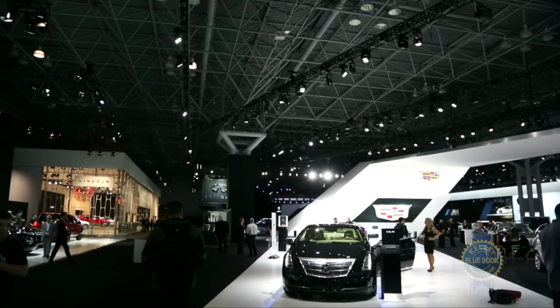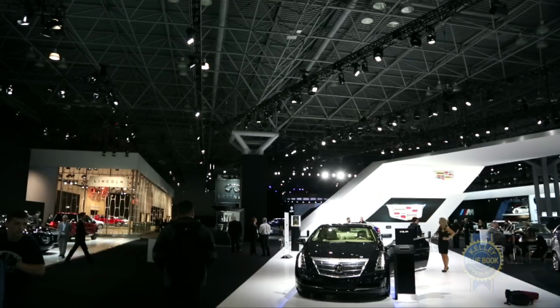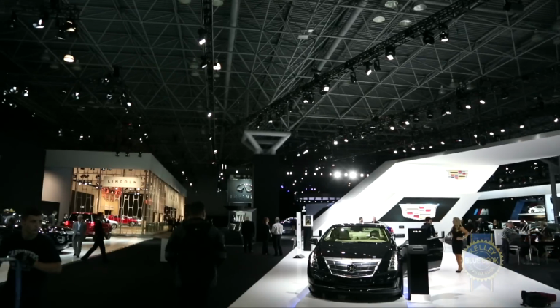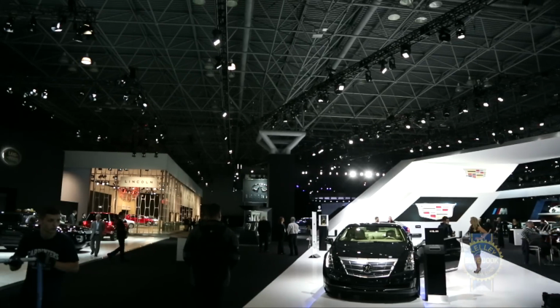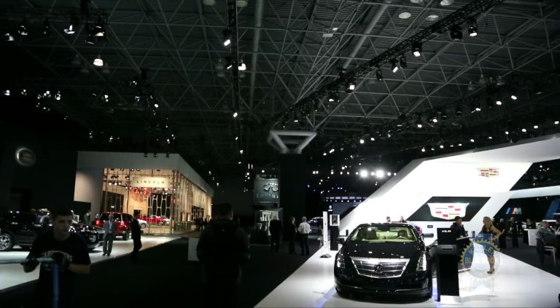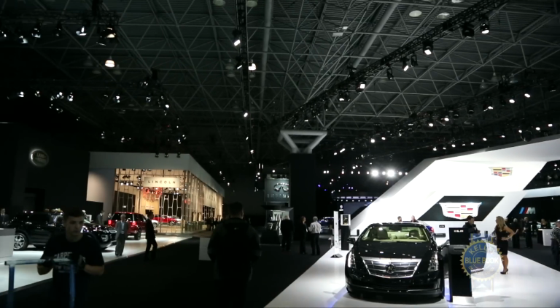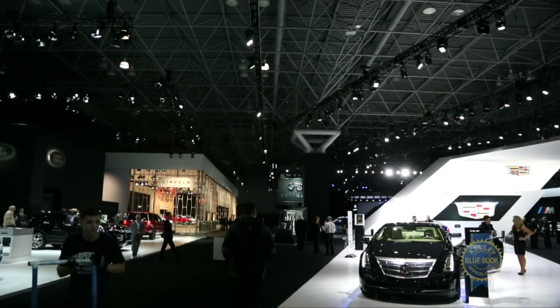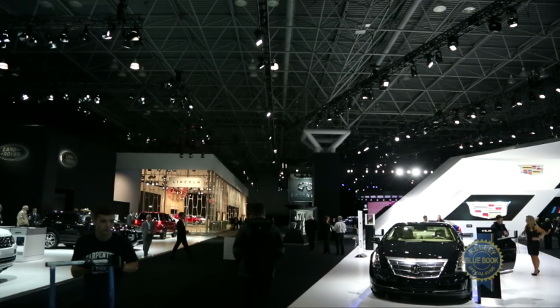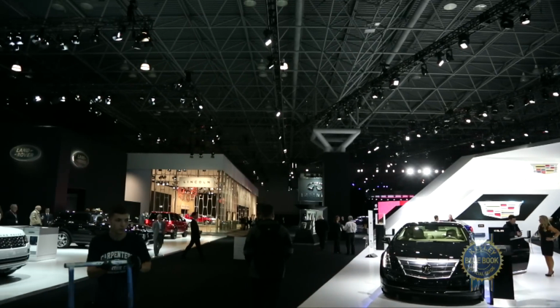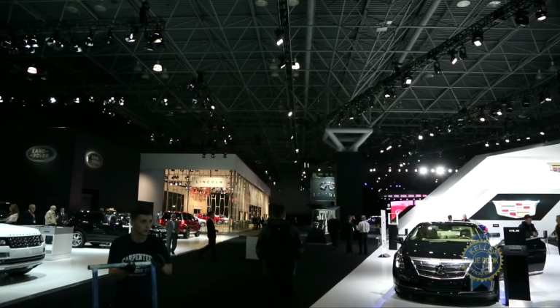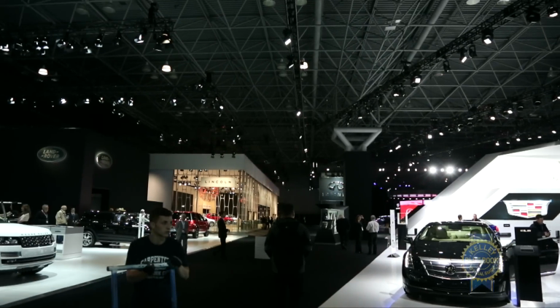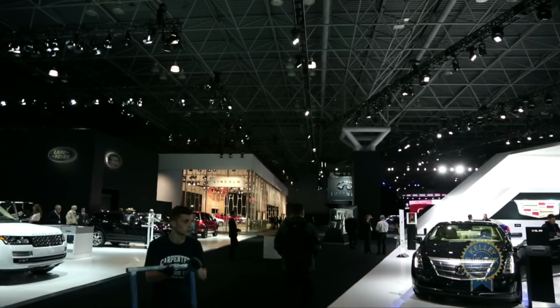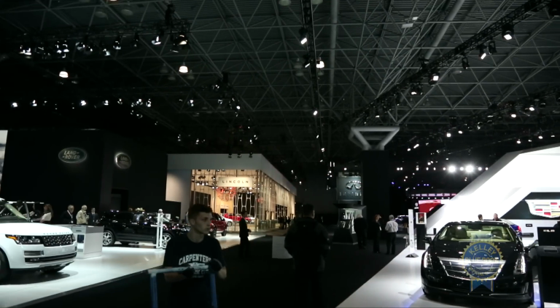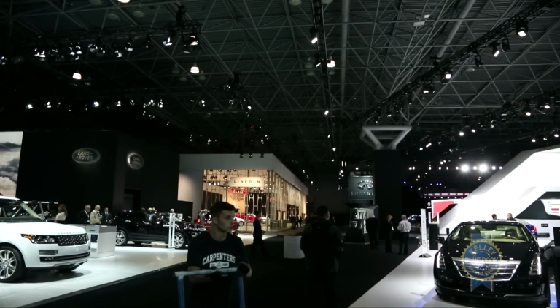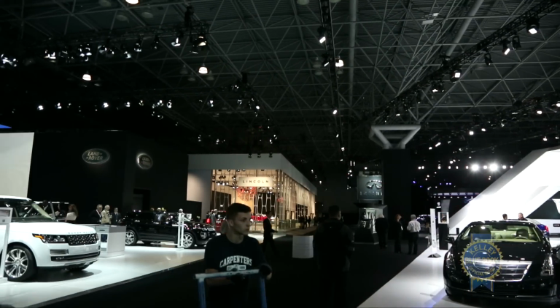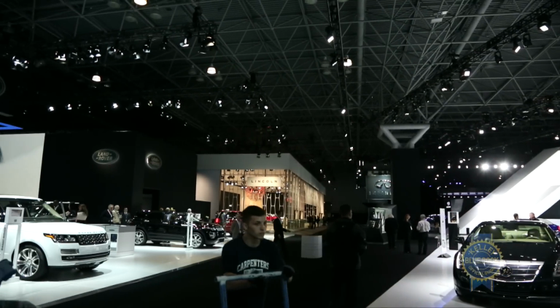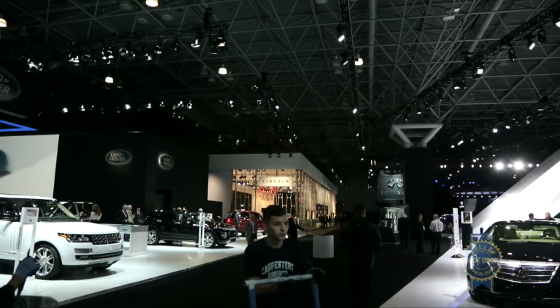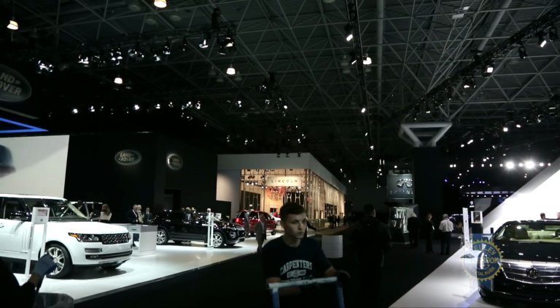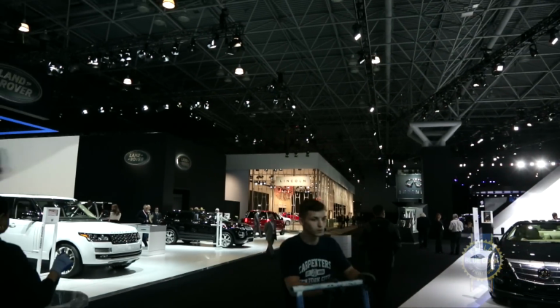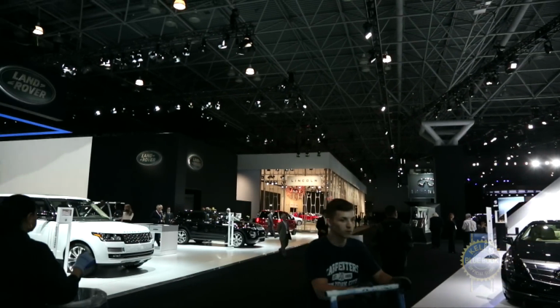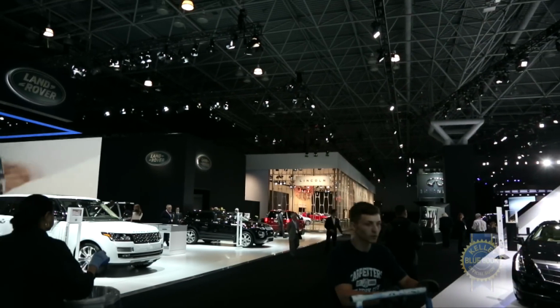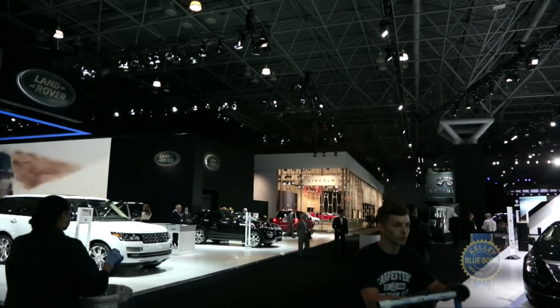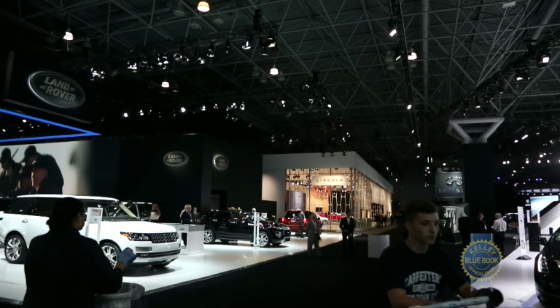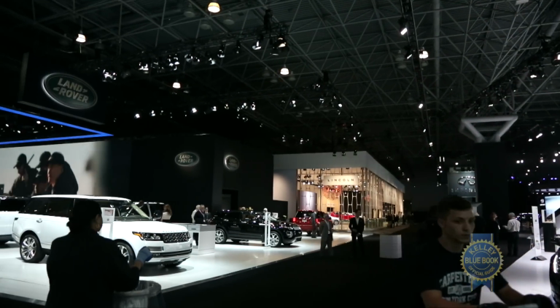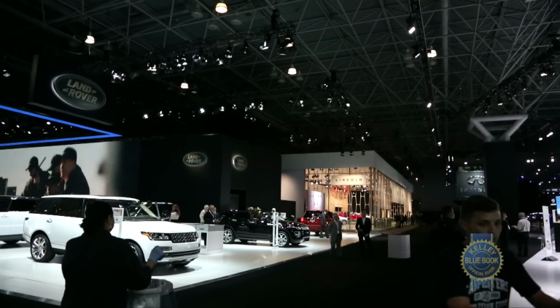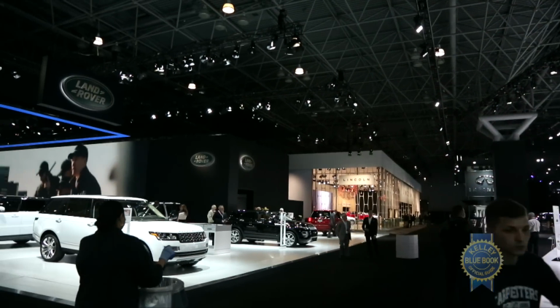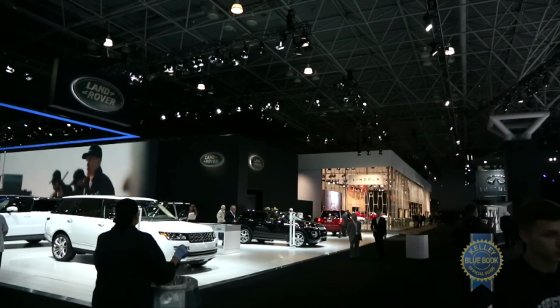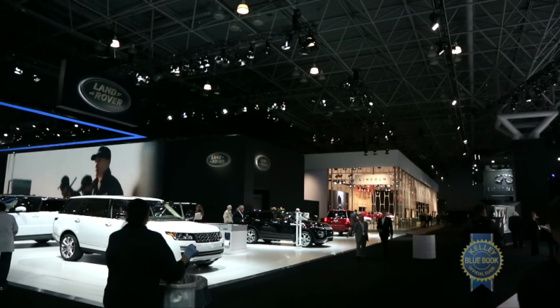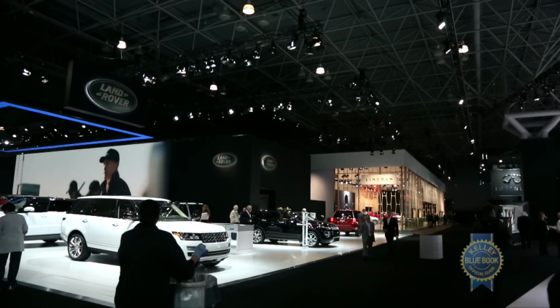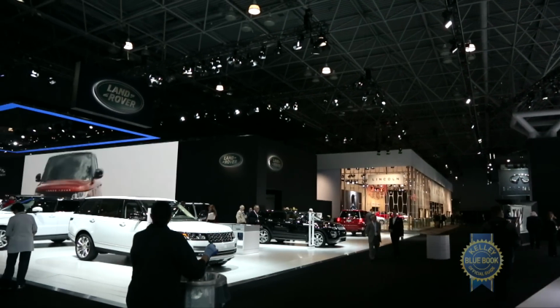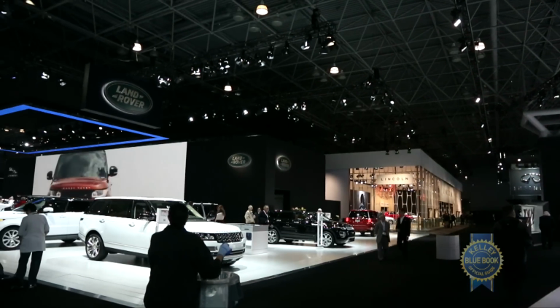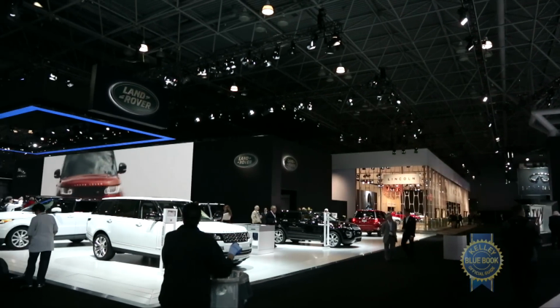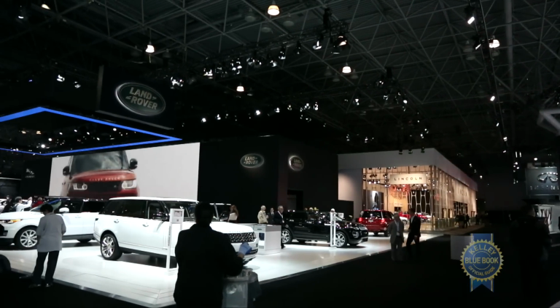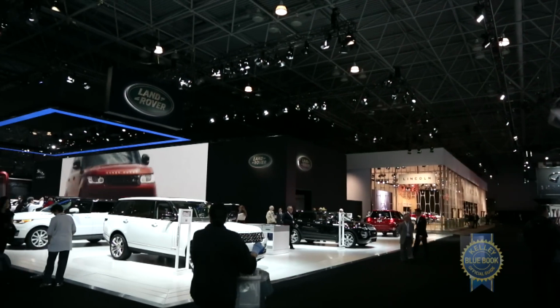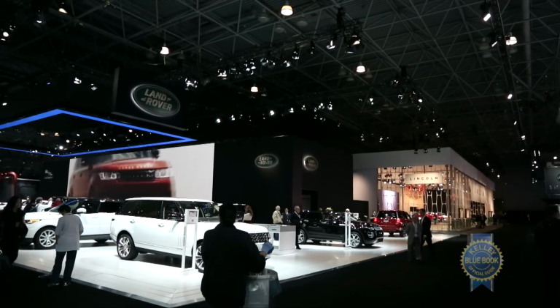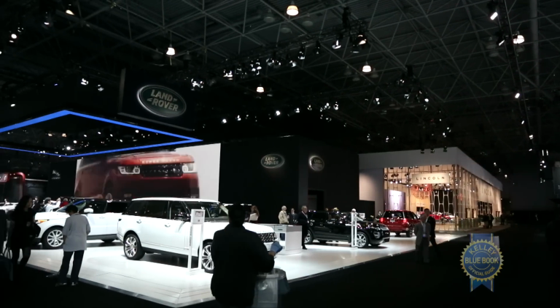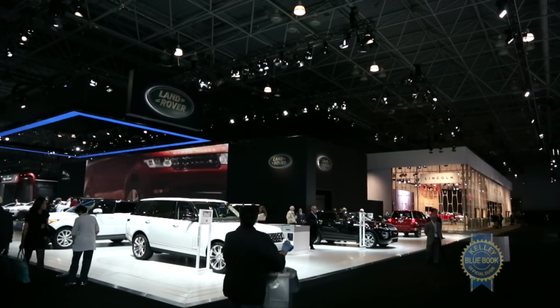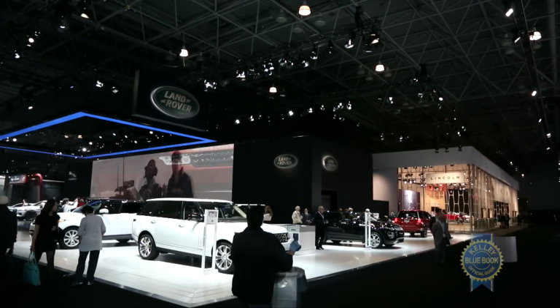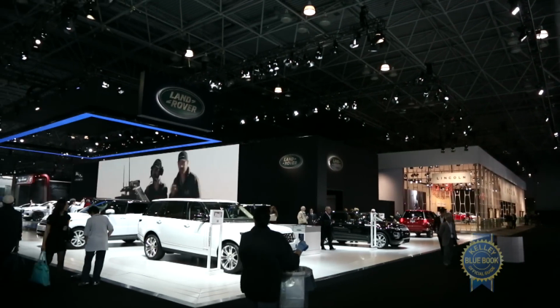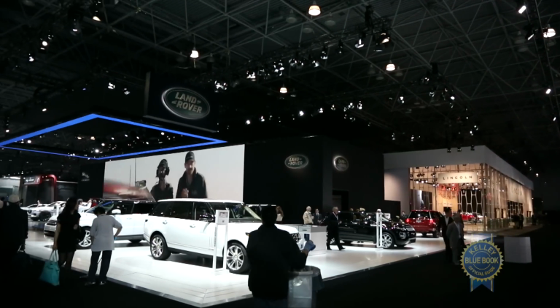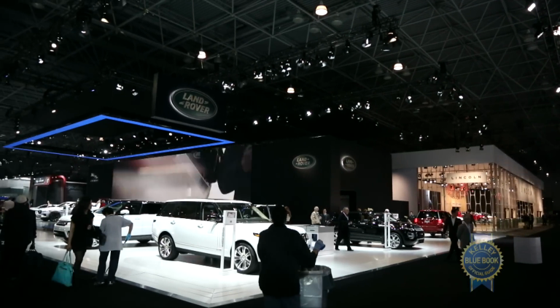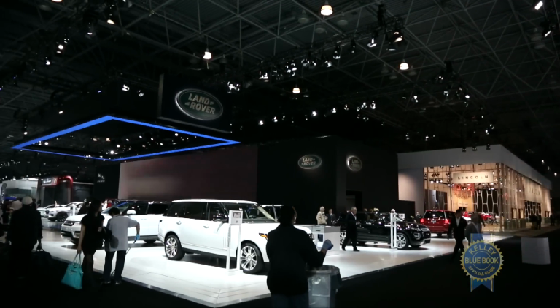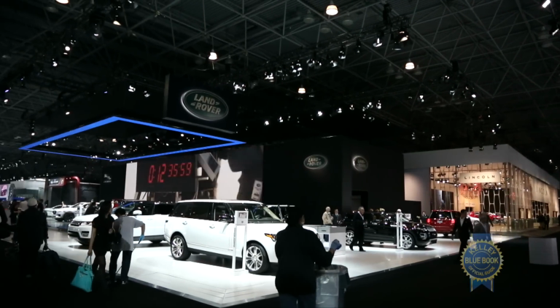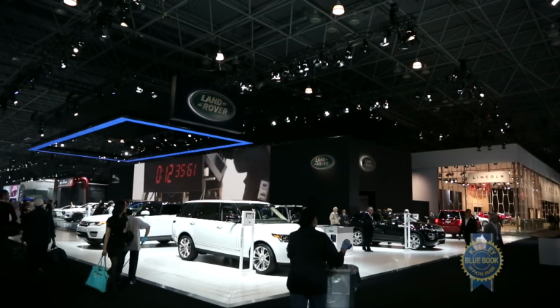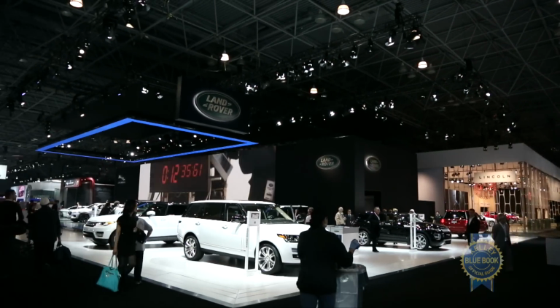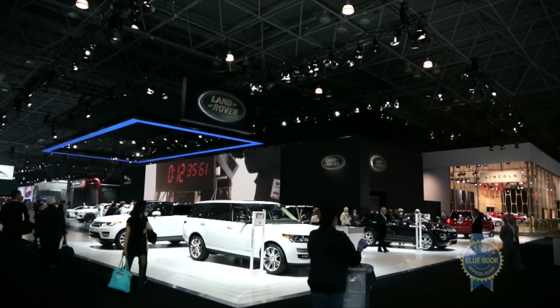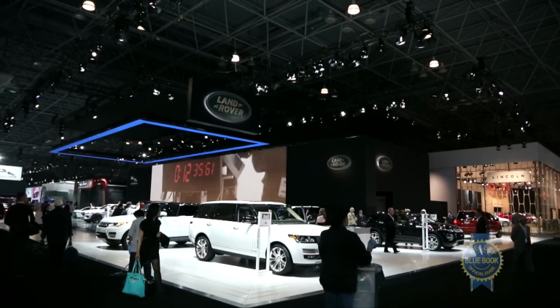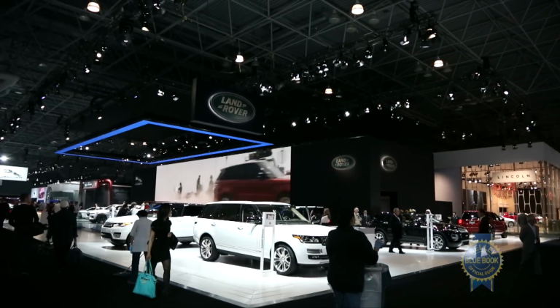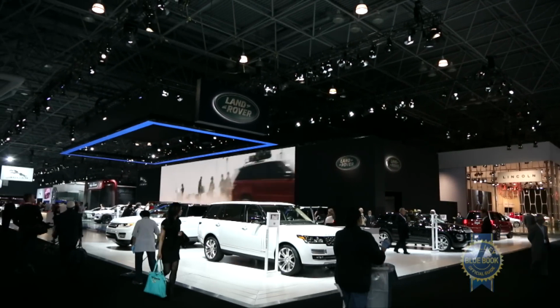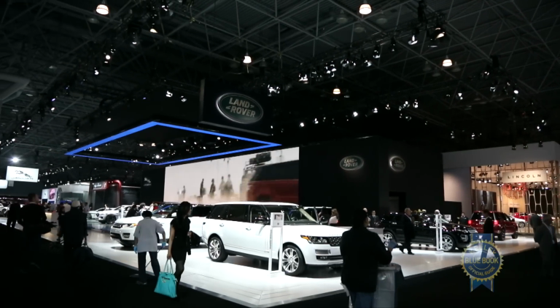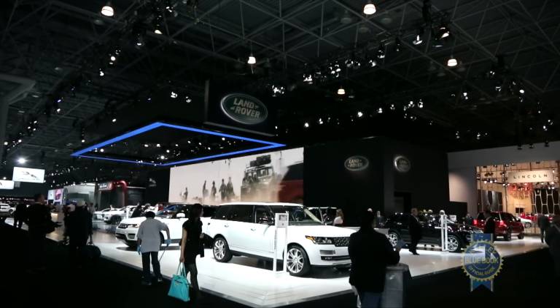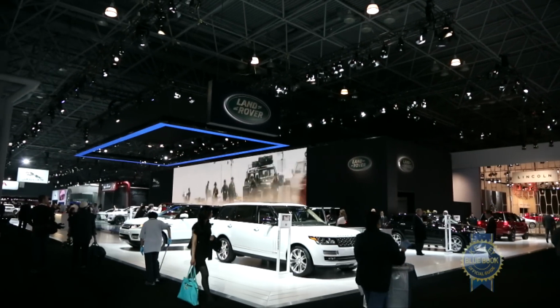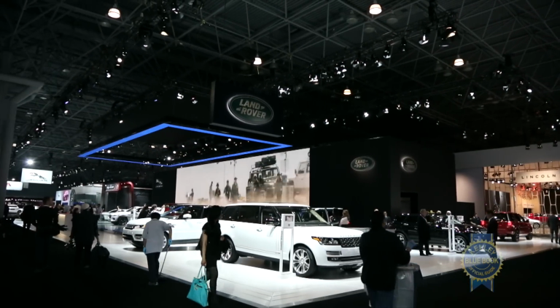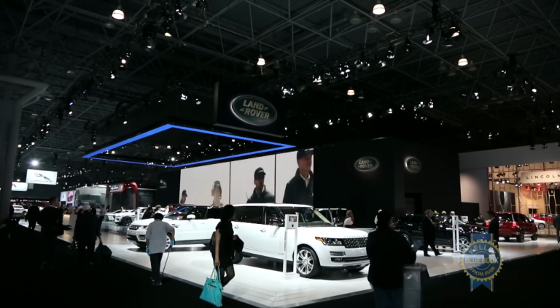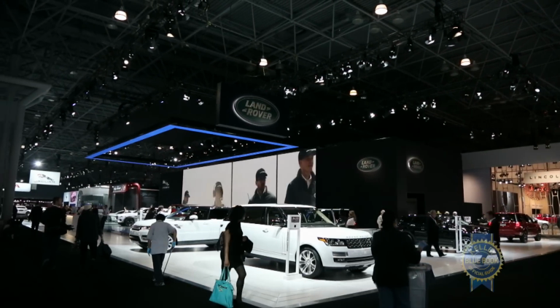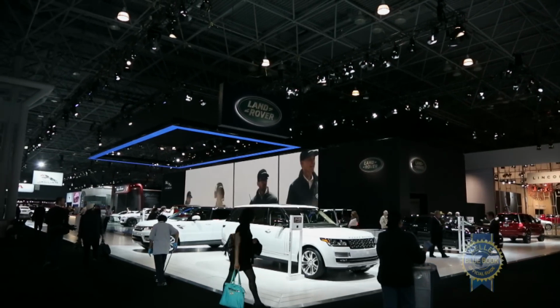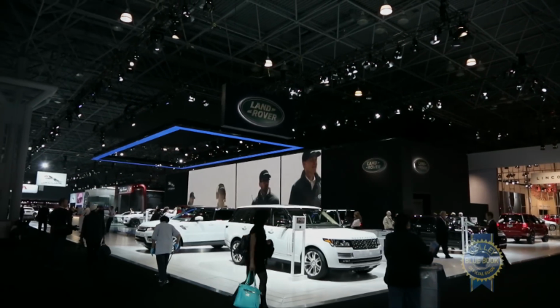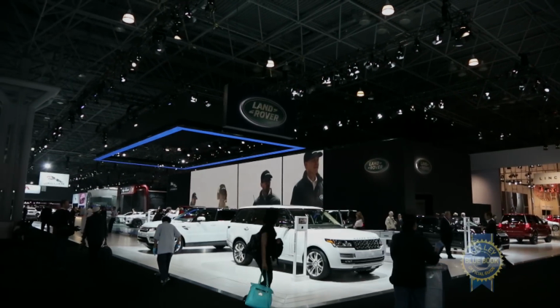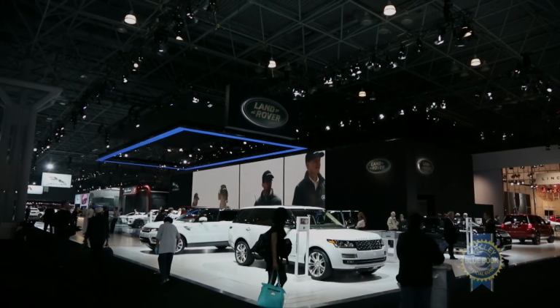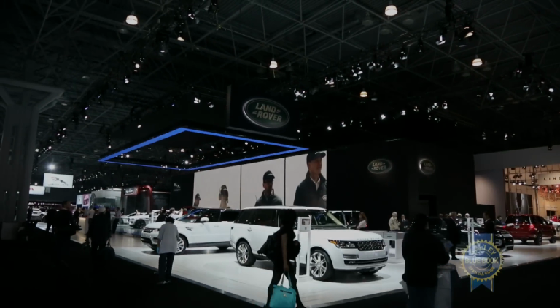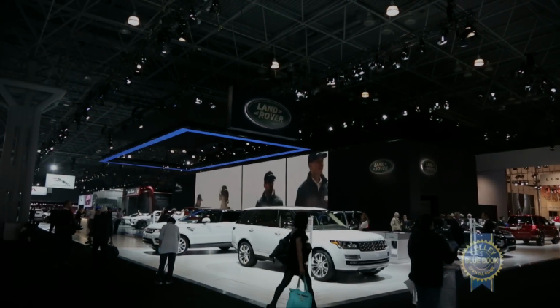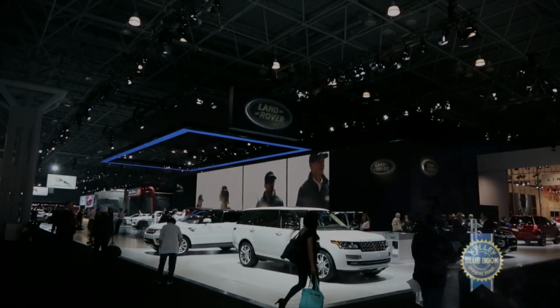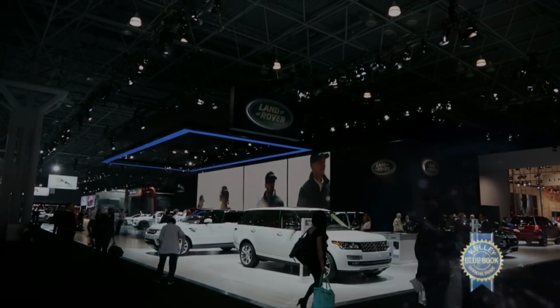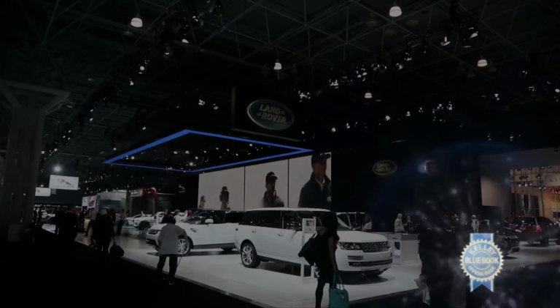As always, you can find complete coverage of these and all the other cars shown at the 2014 New York Auto Show over at KBB.com.